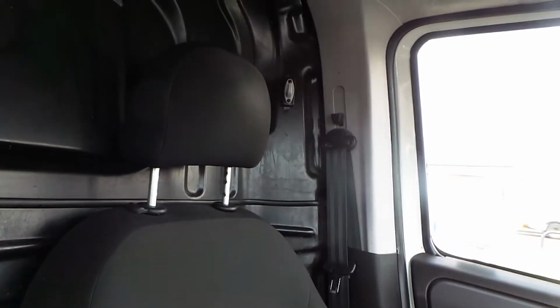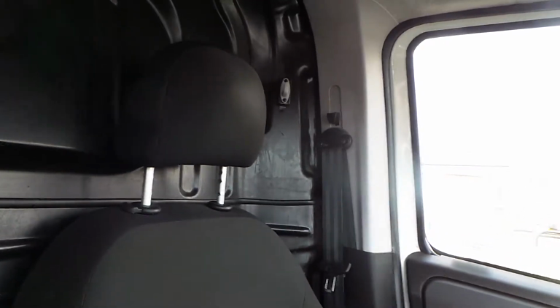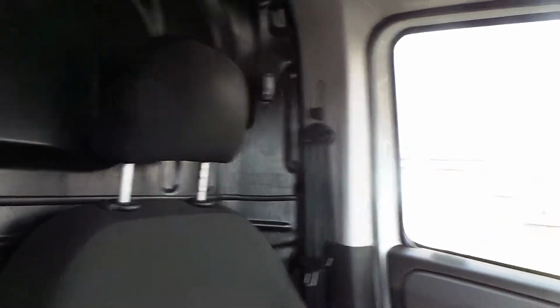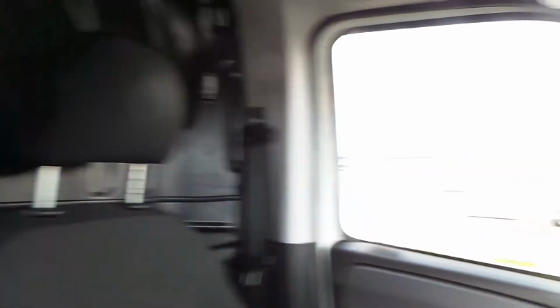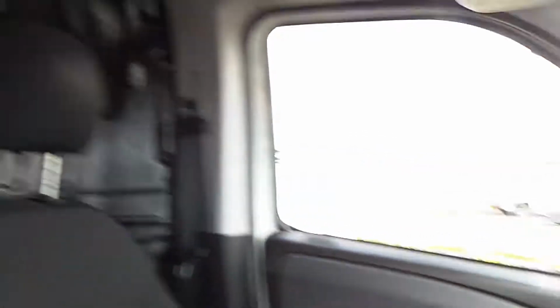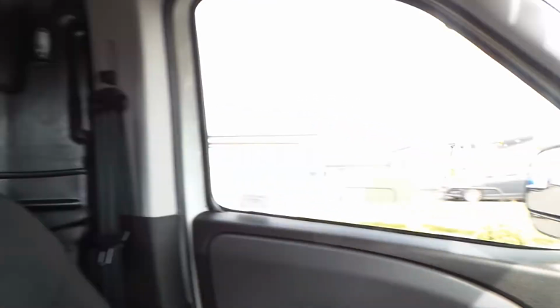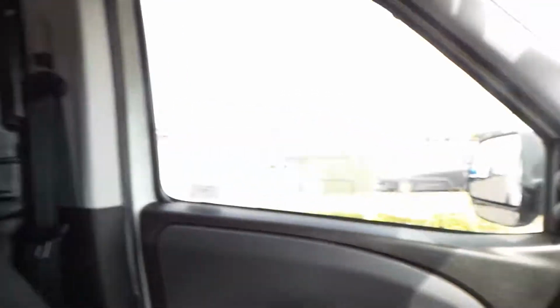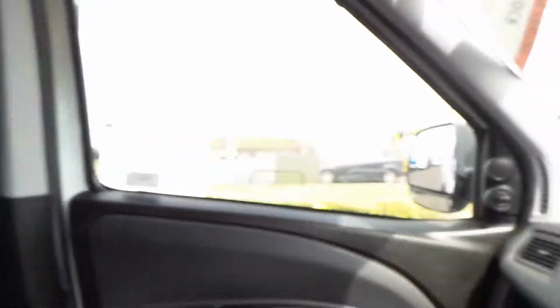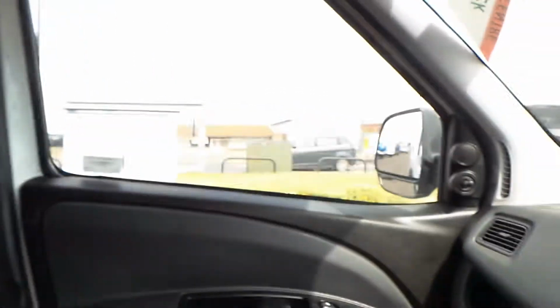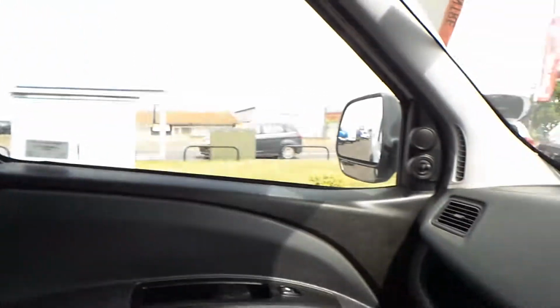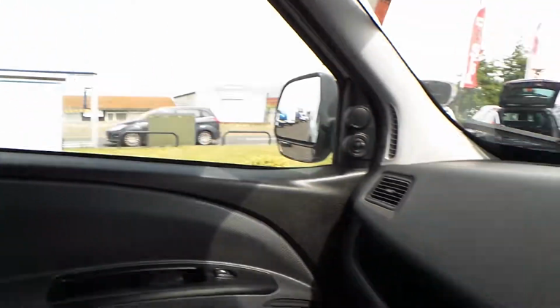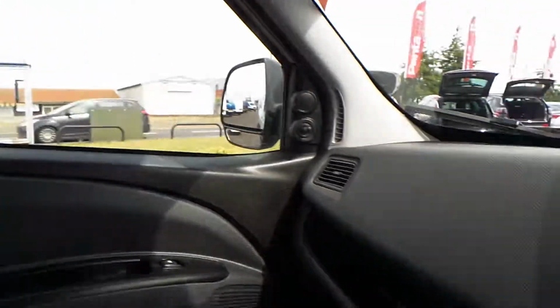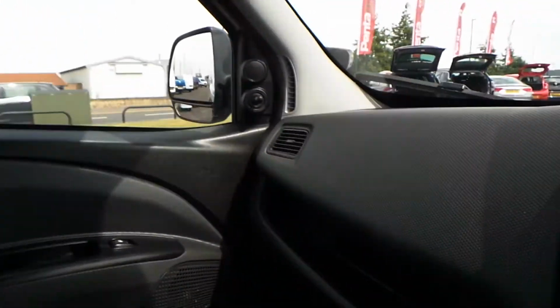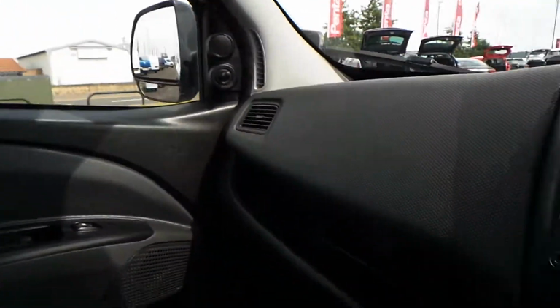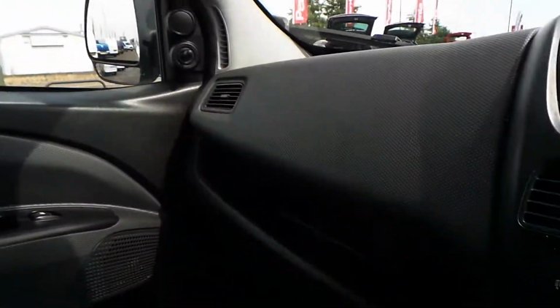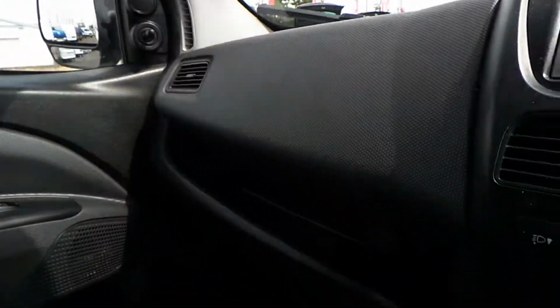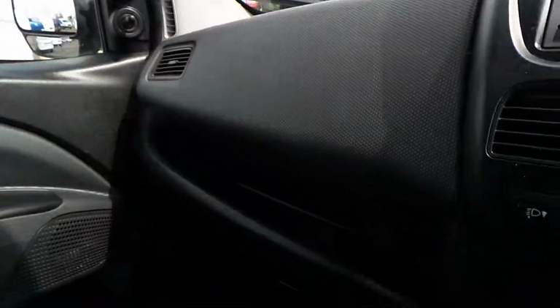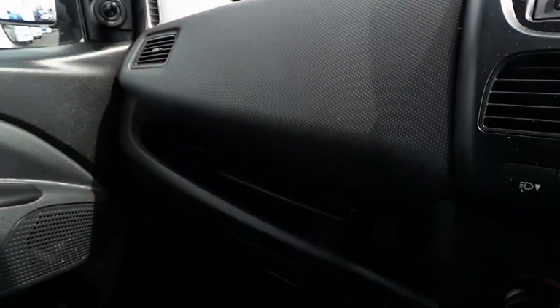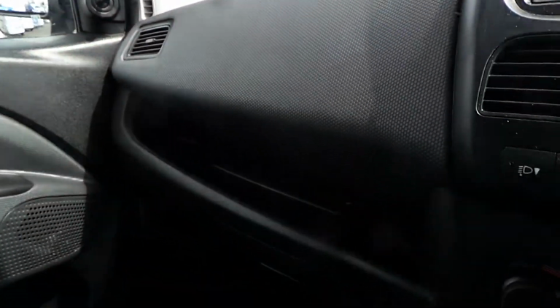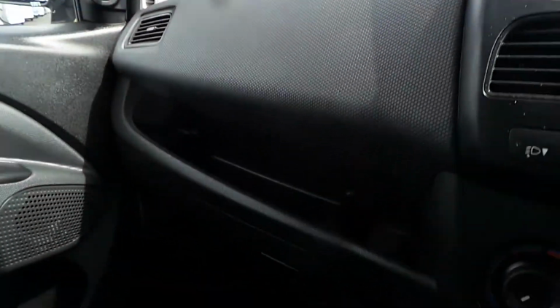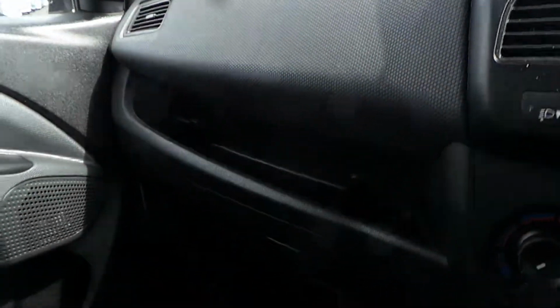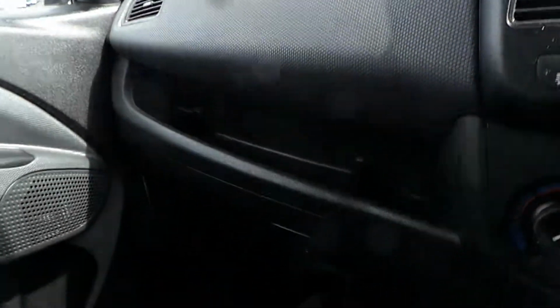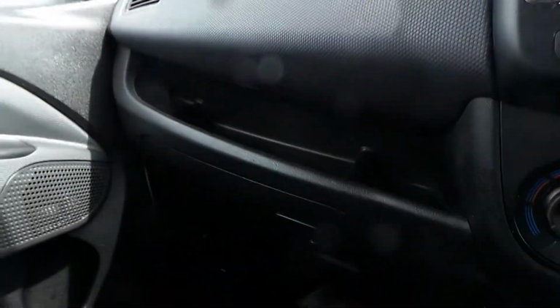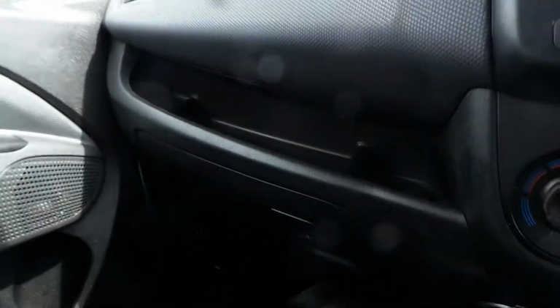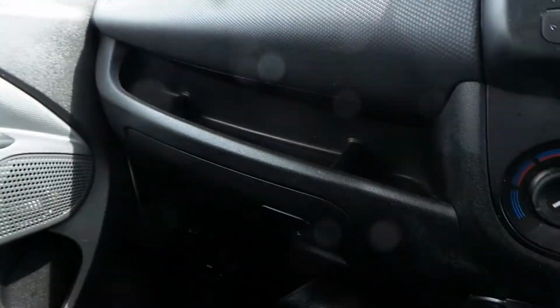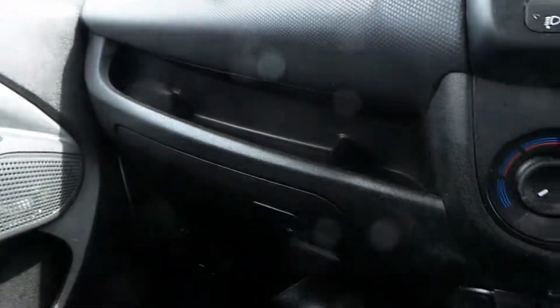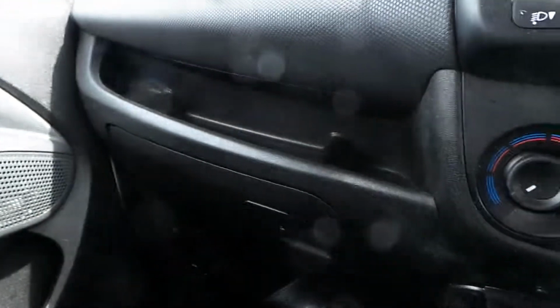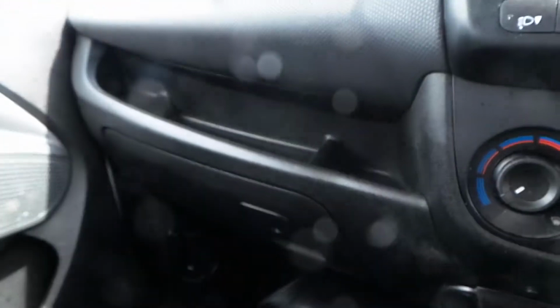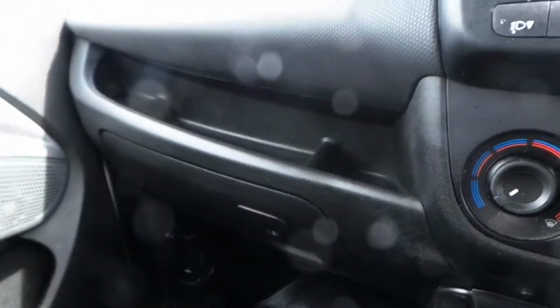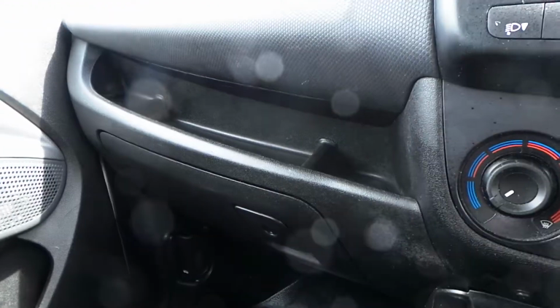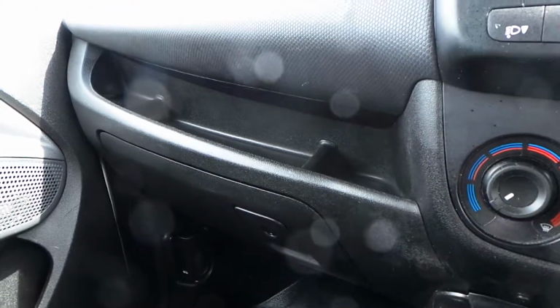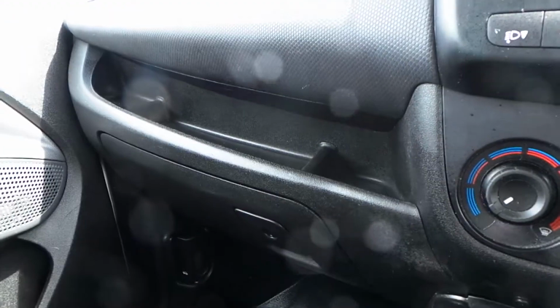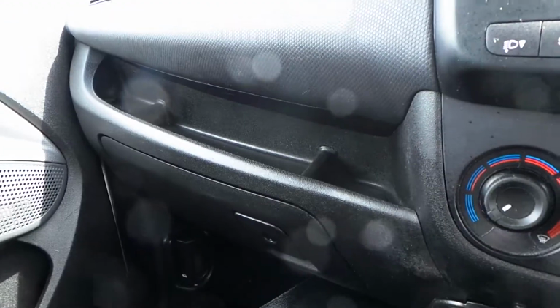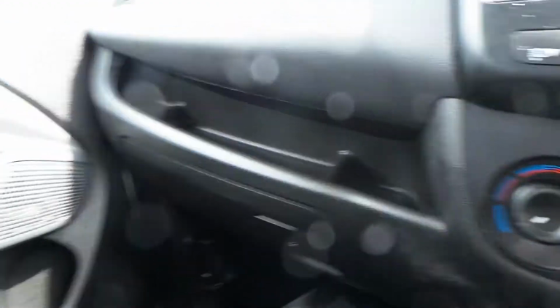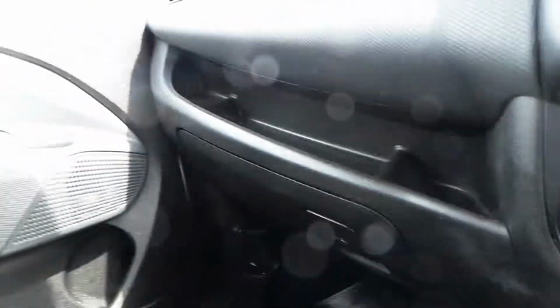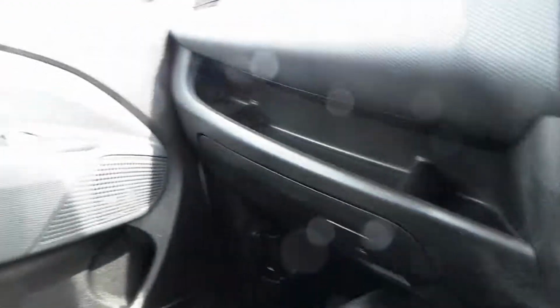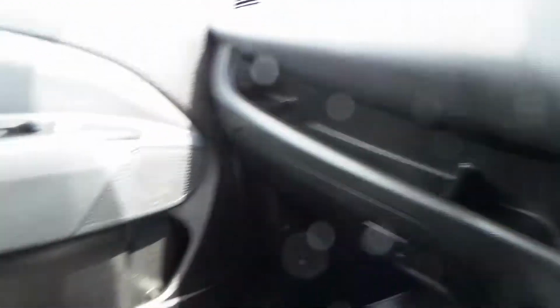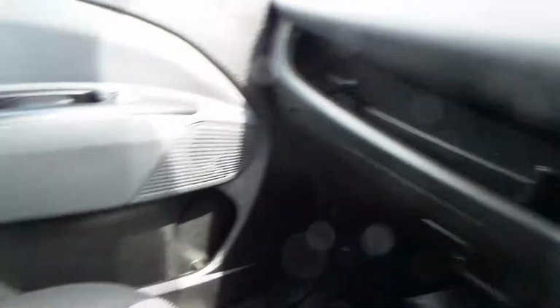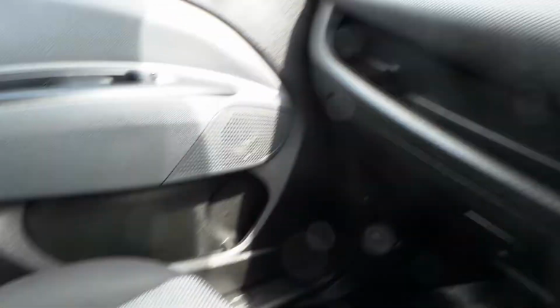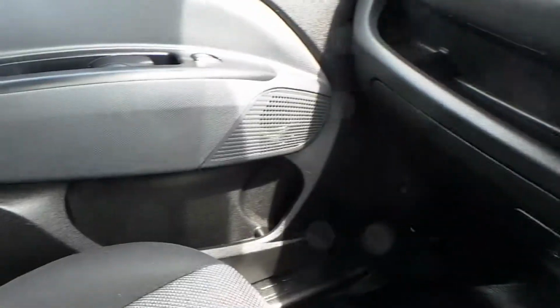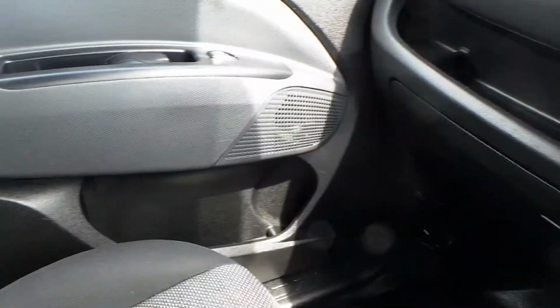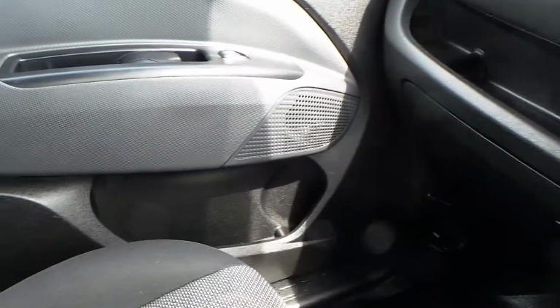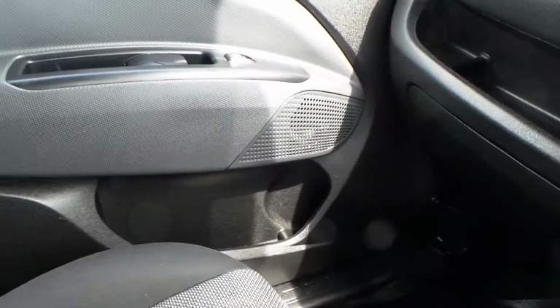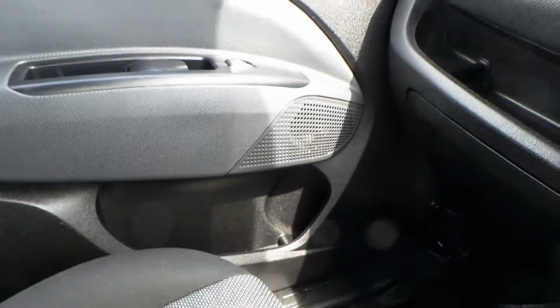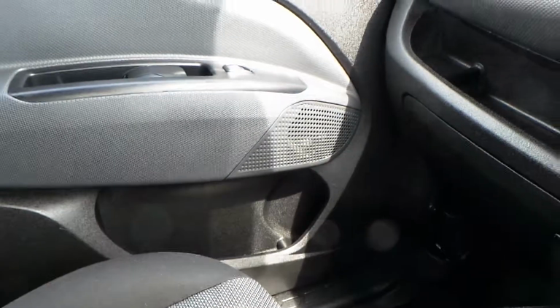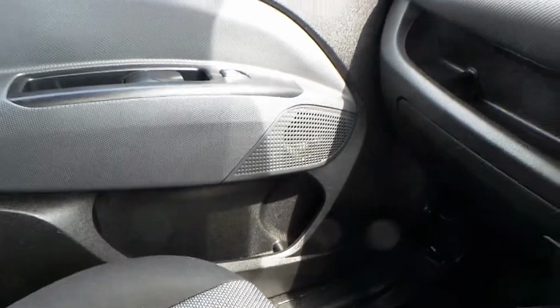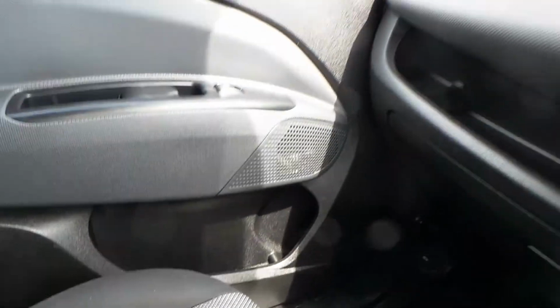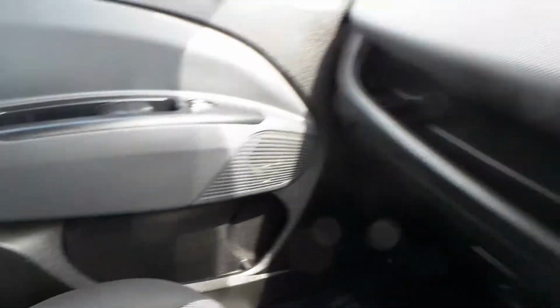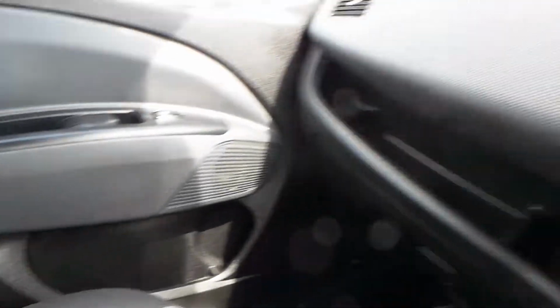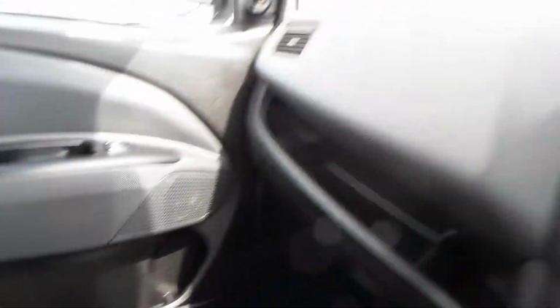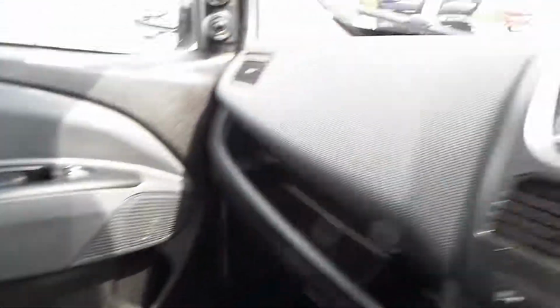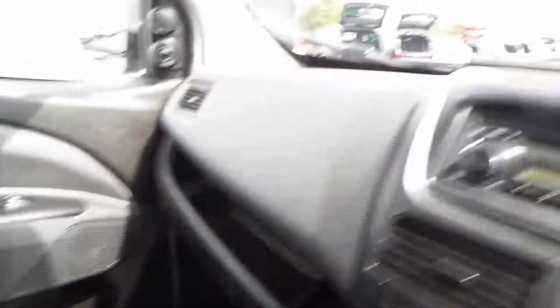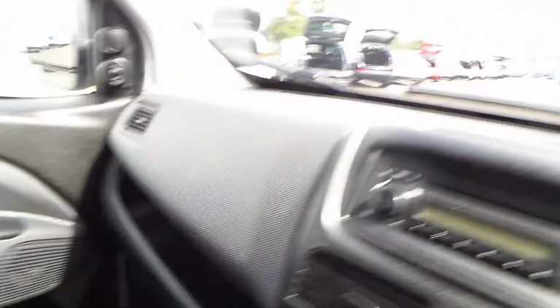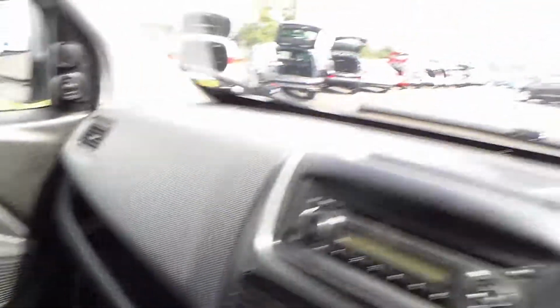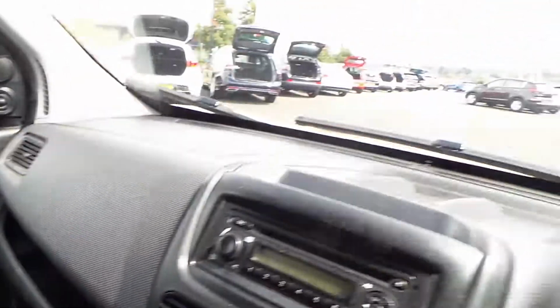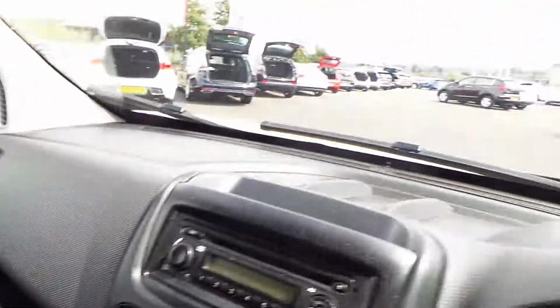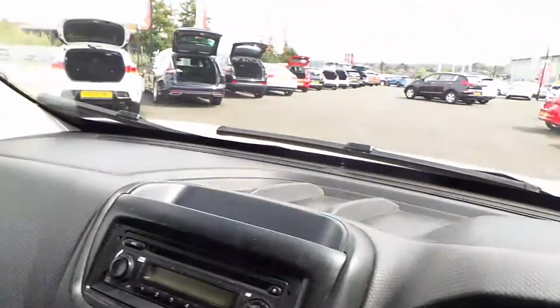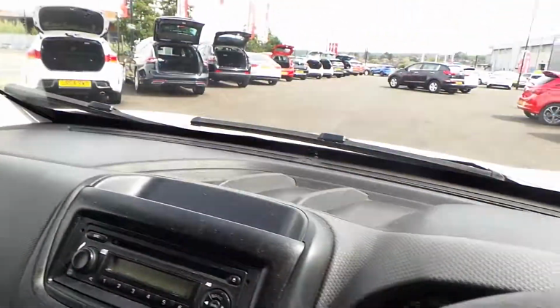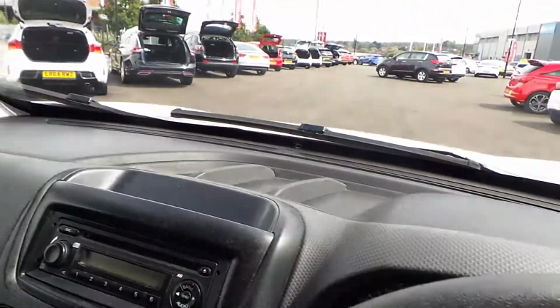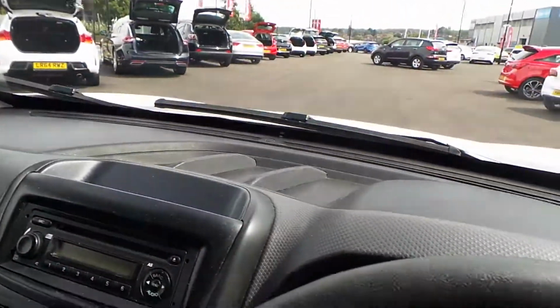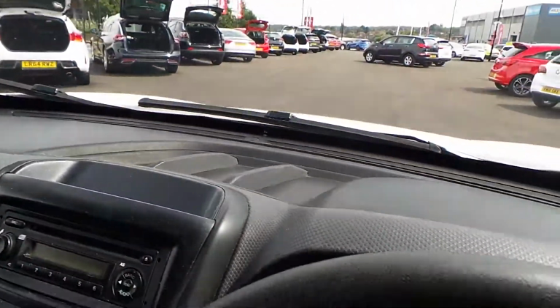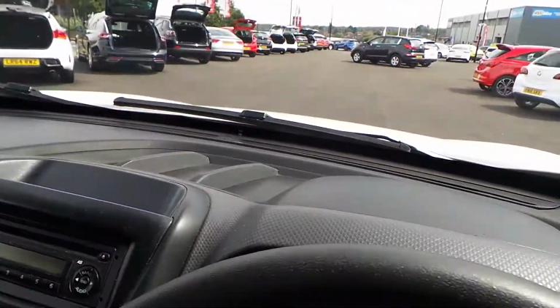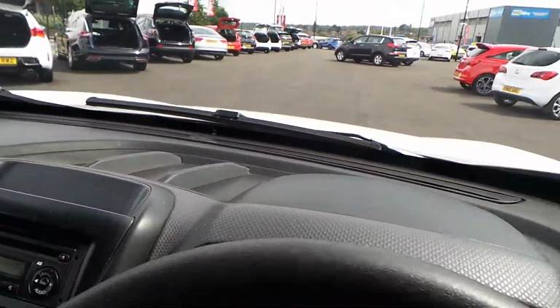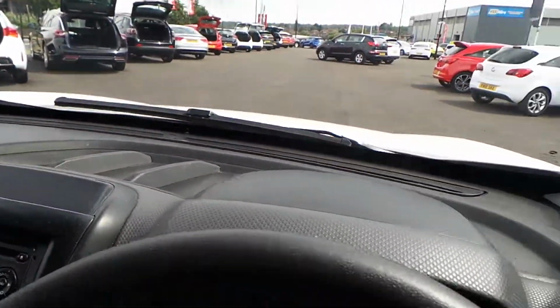You've also got lots of more useful storage — just above the glove box, in each door, and then across the front.